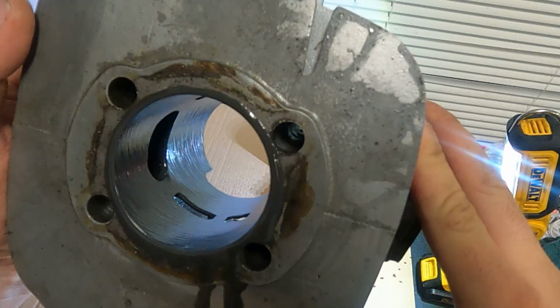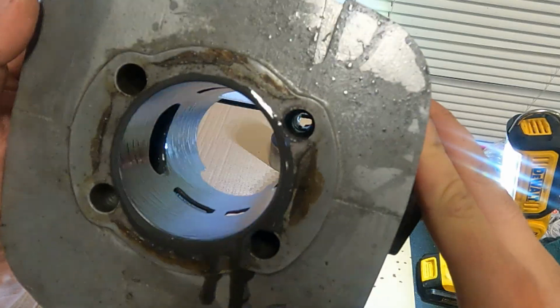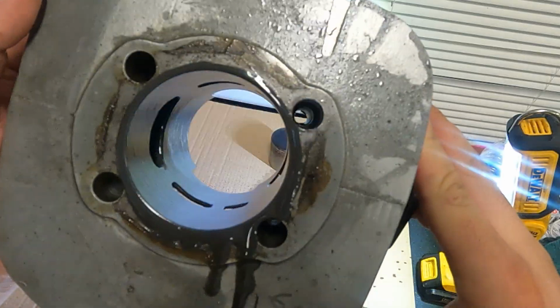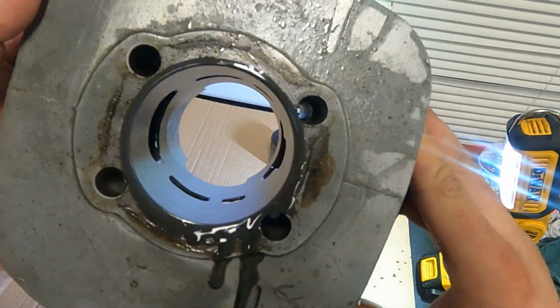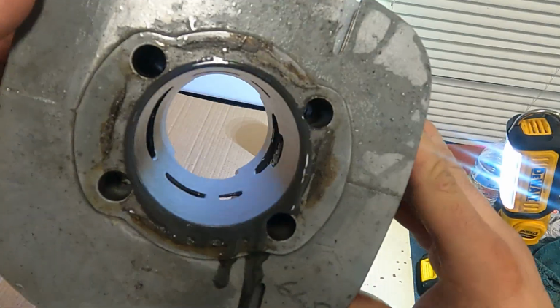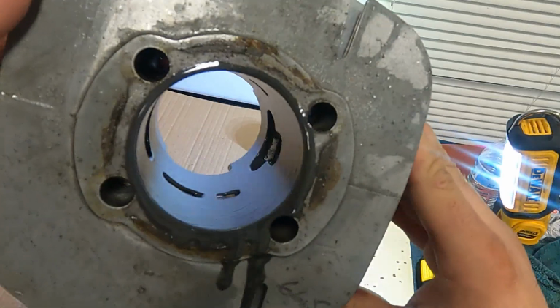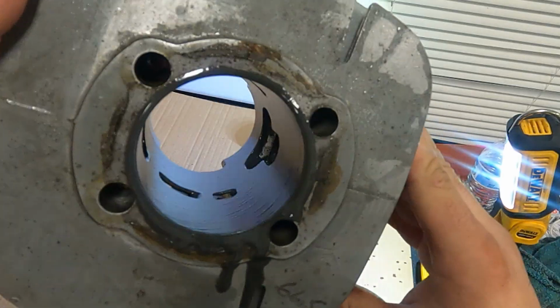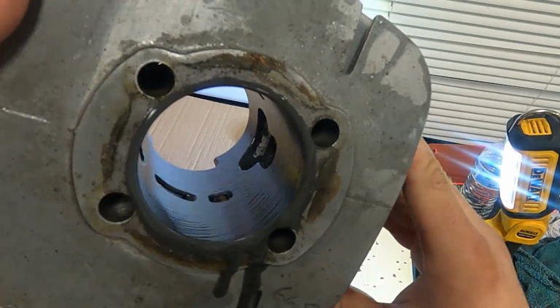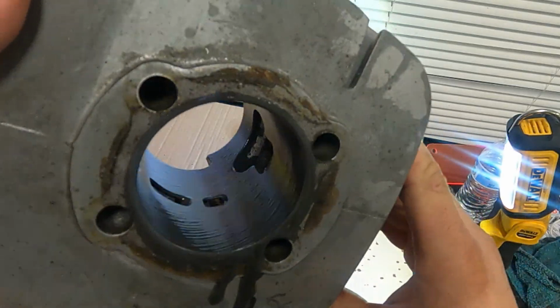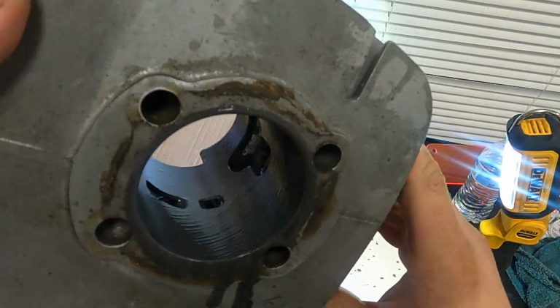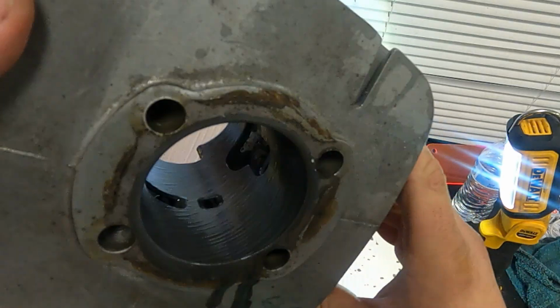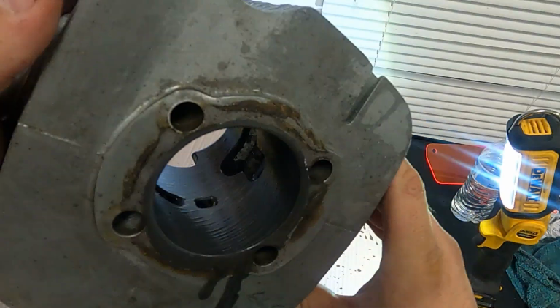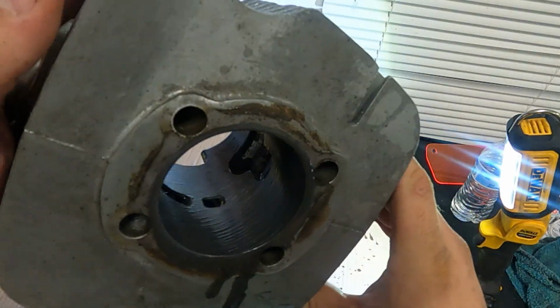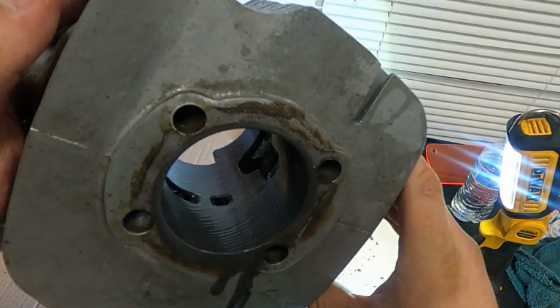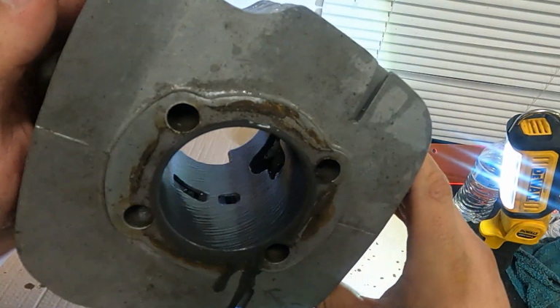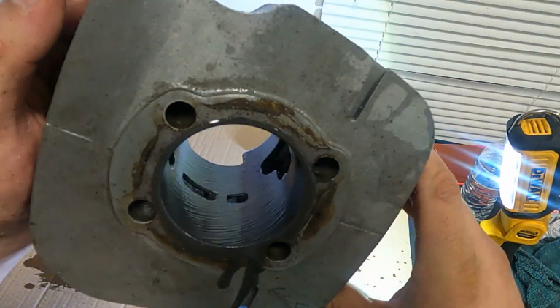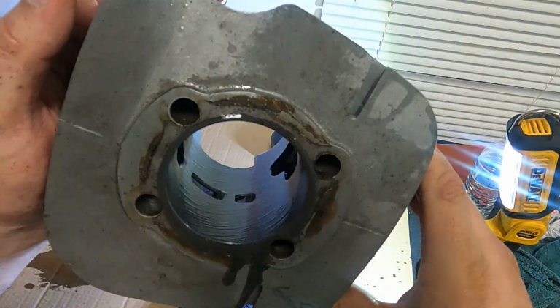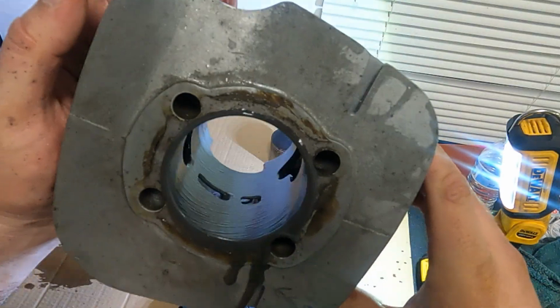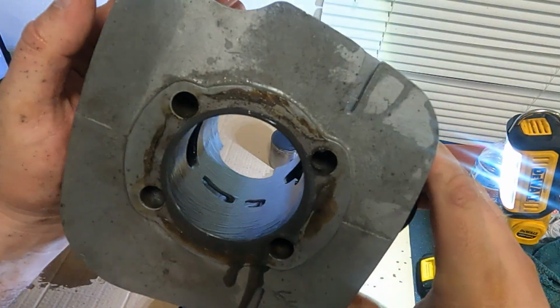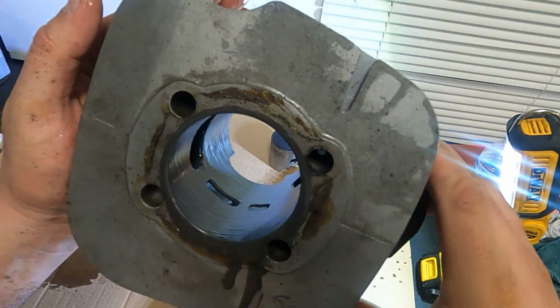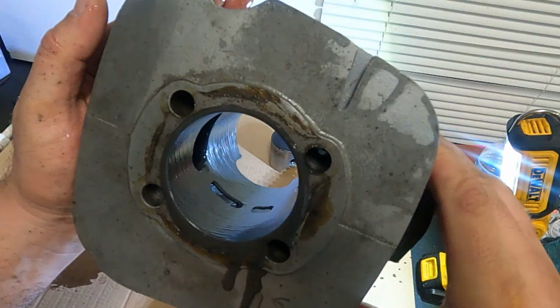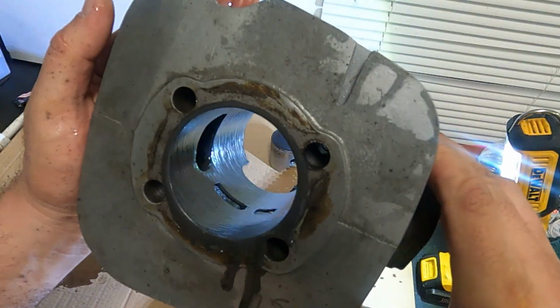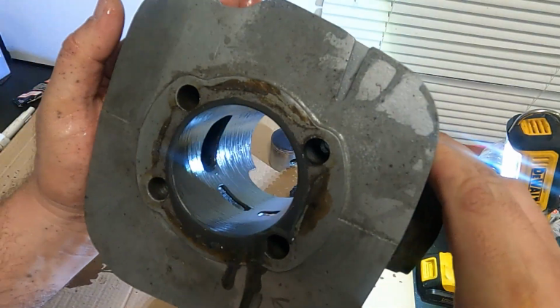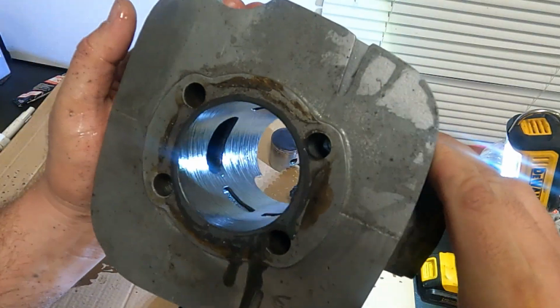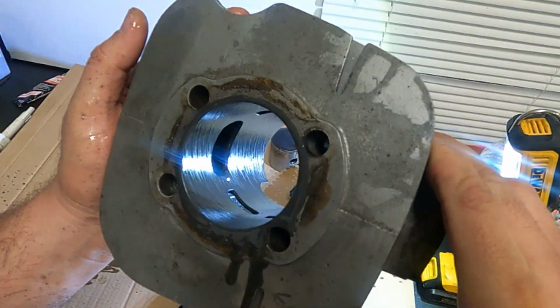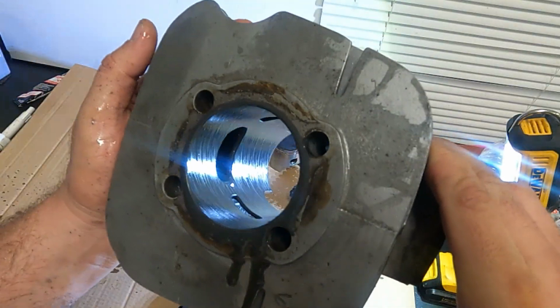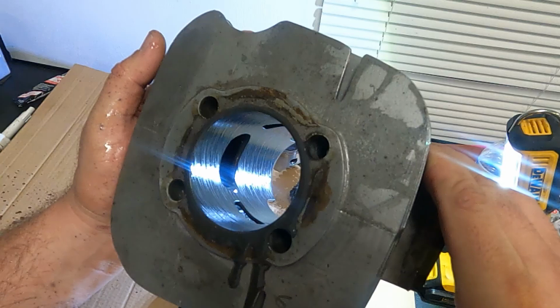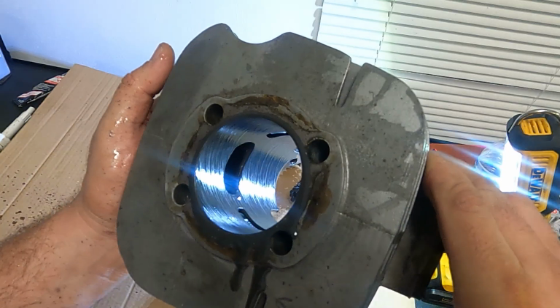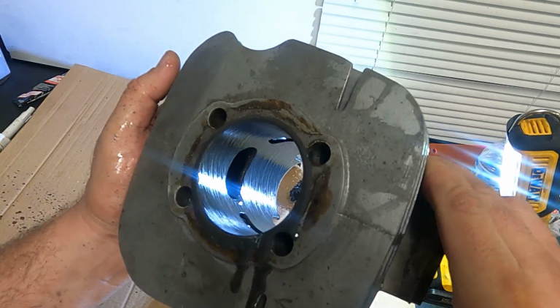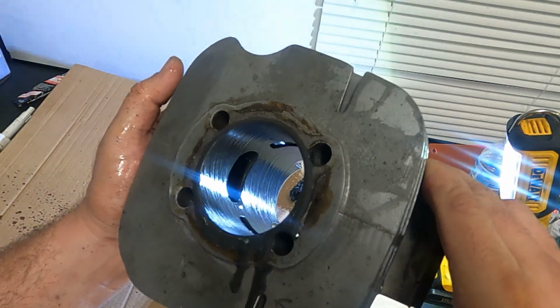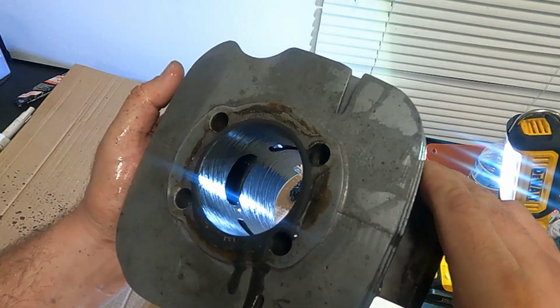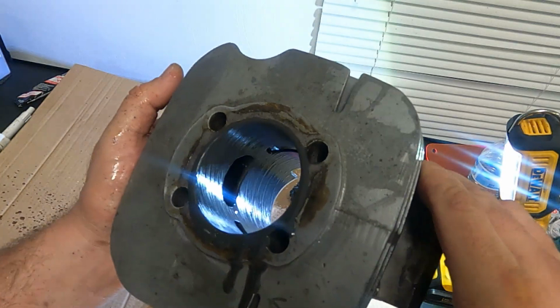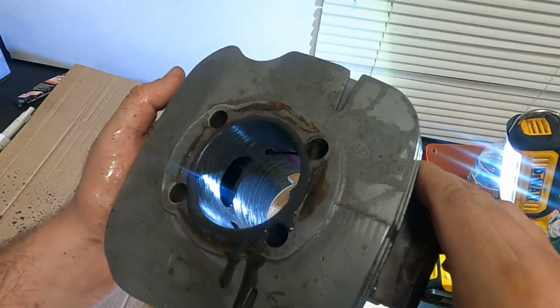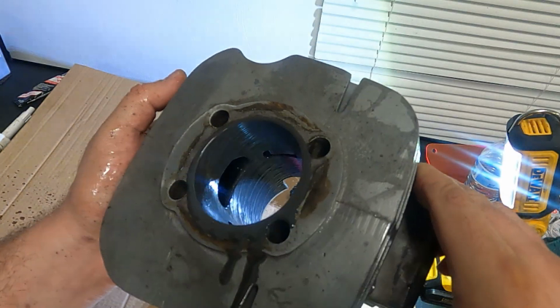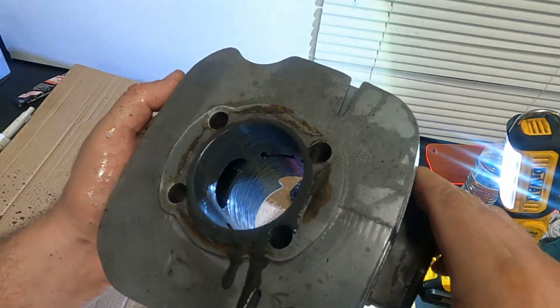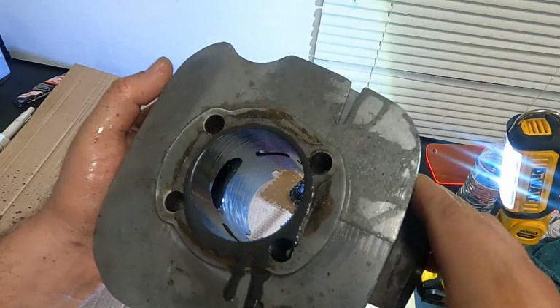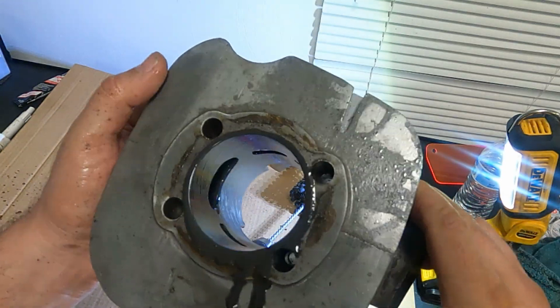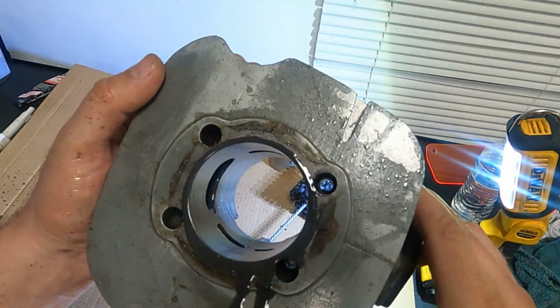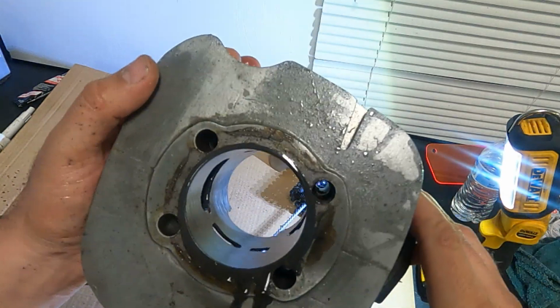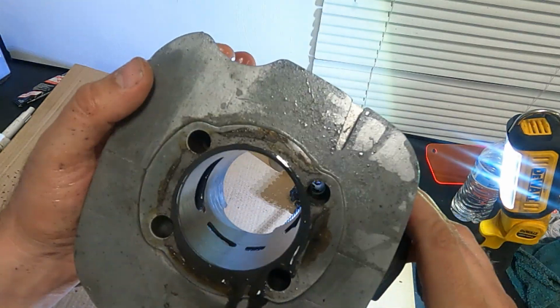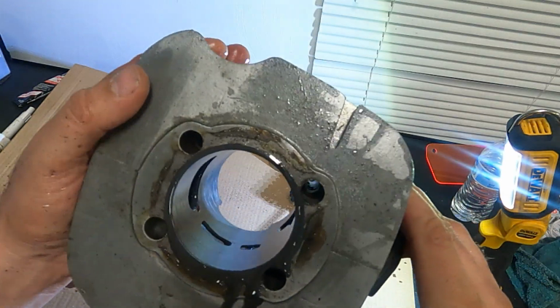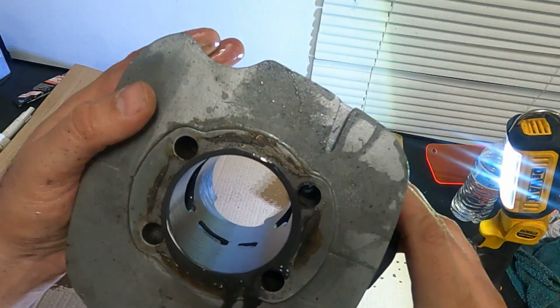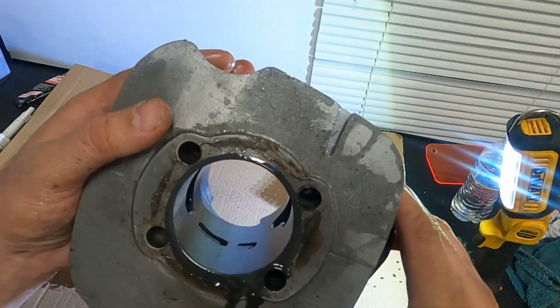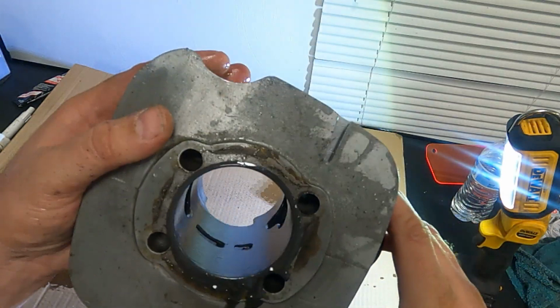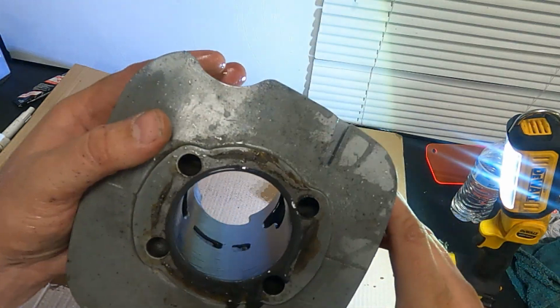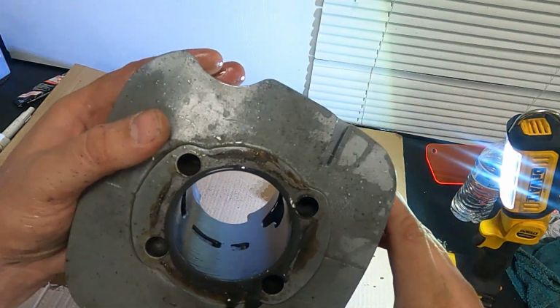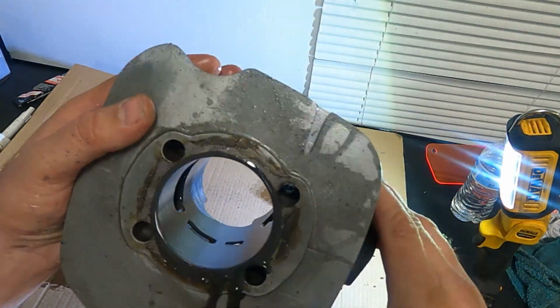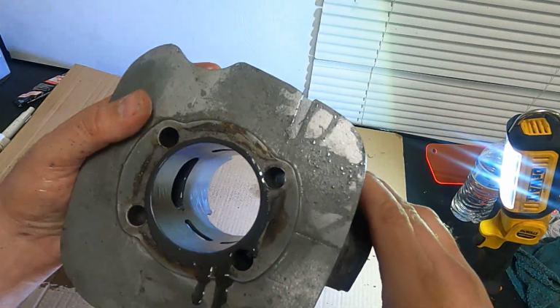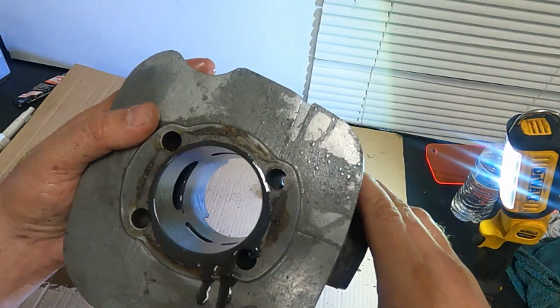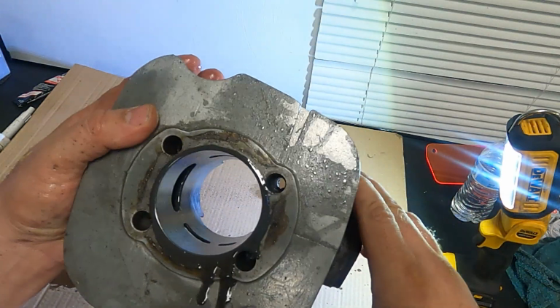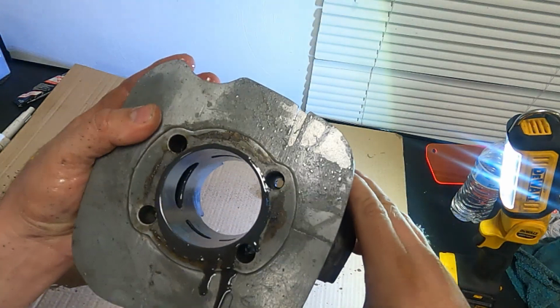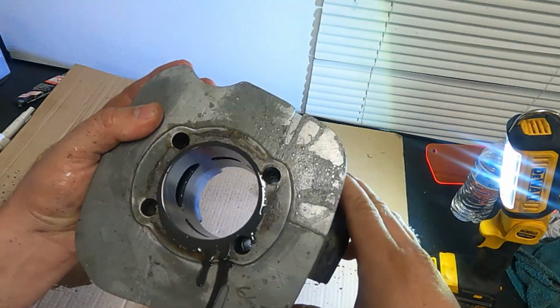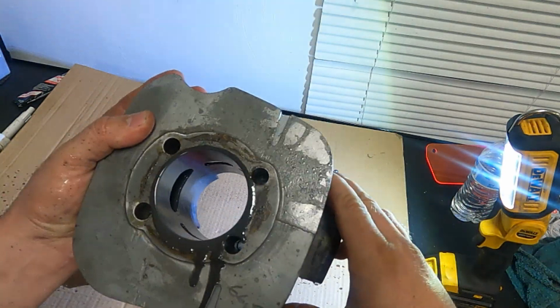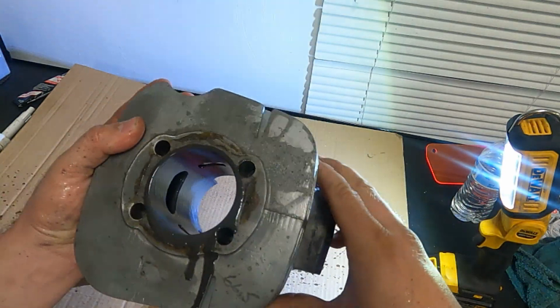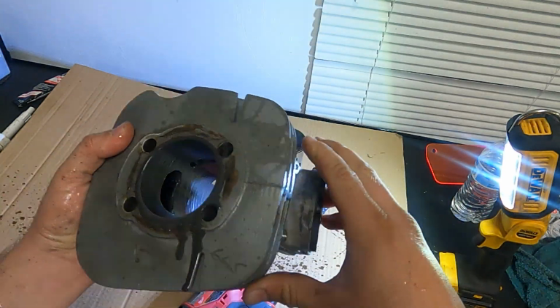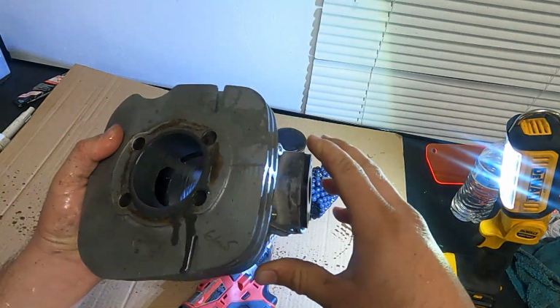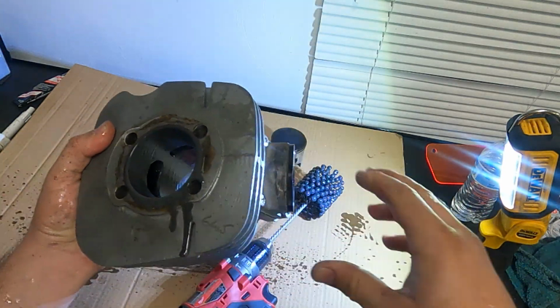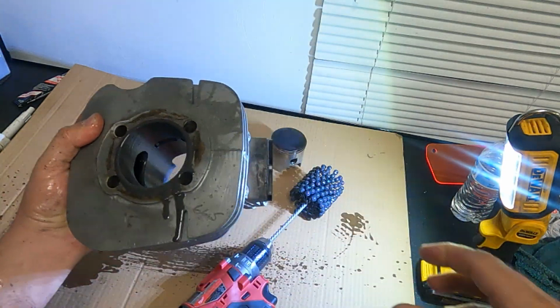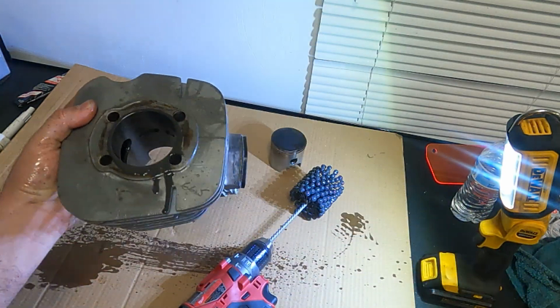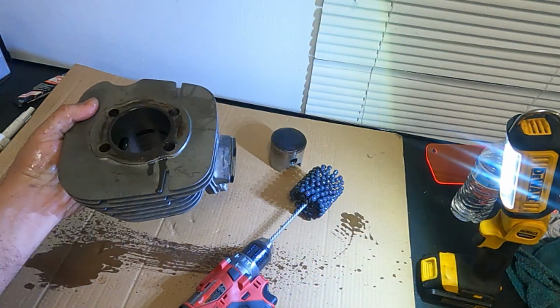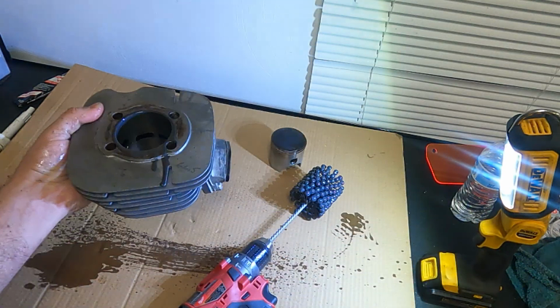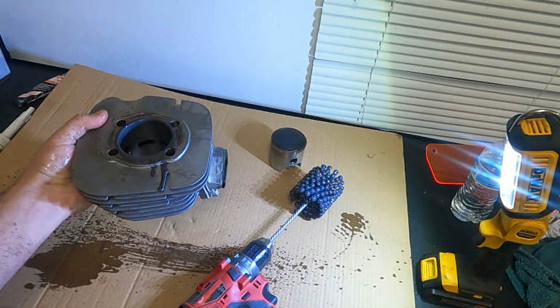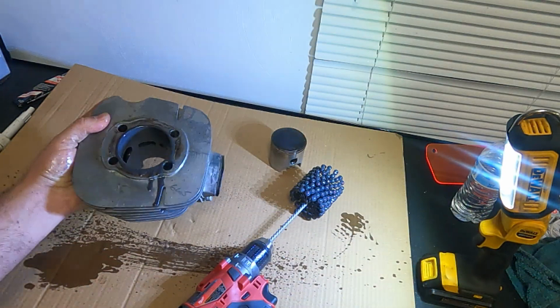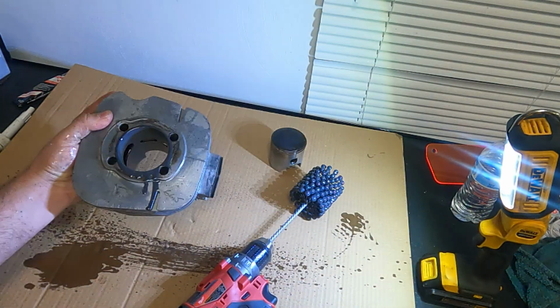Here you can see the angle at which this is drilling, leaving that cross-hatching. We'll get it wiped off and go the other direction.